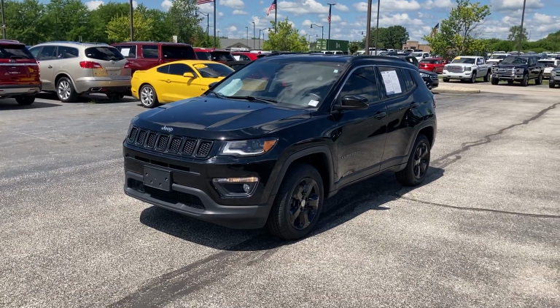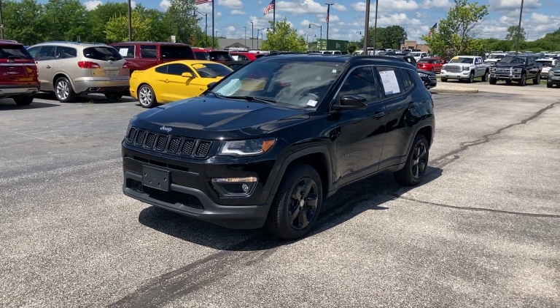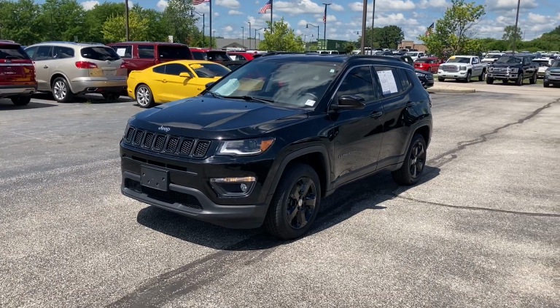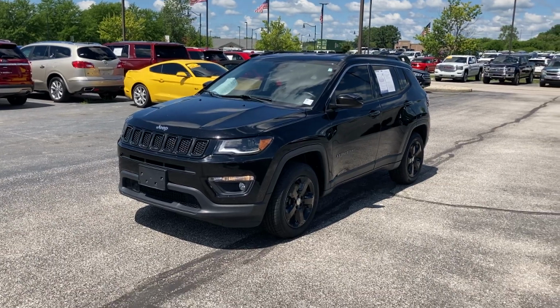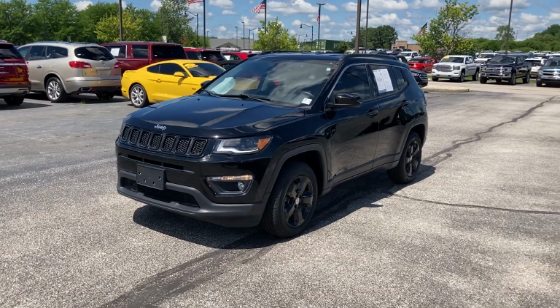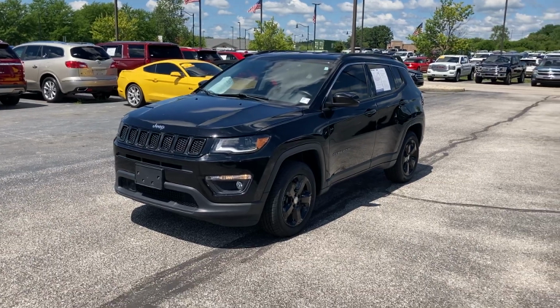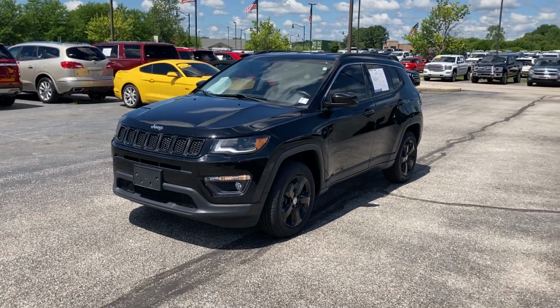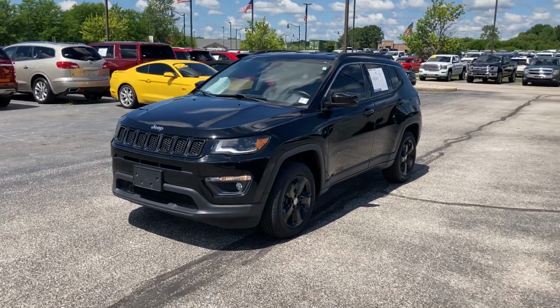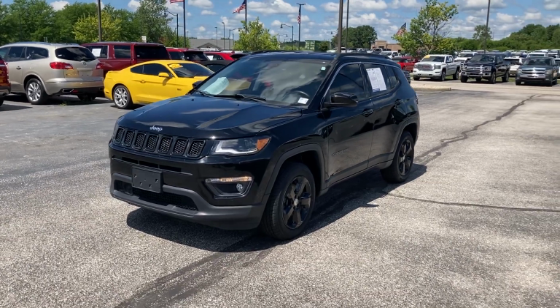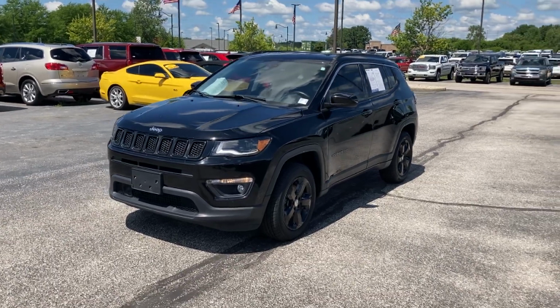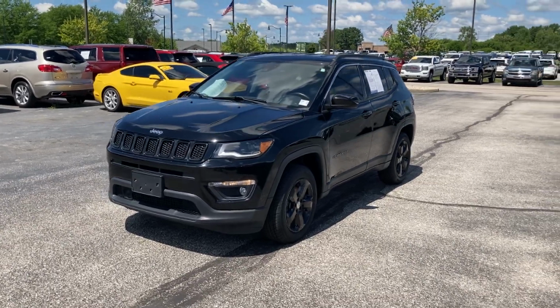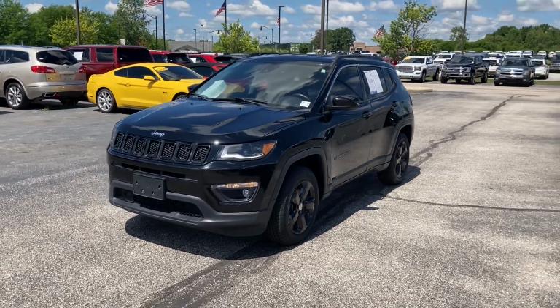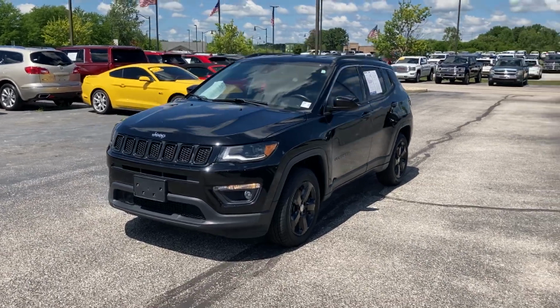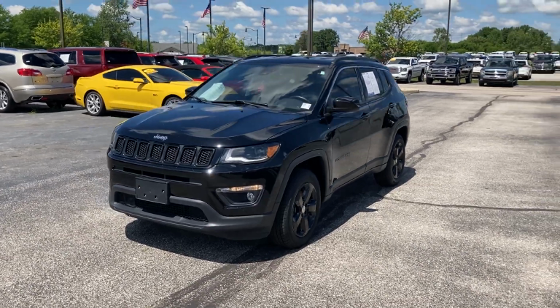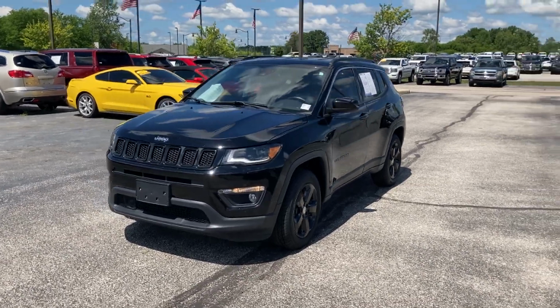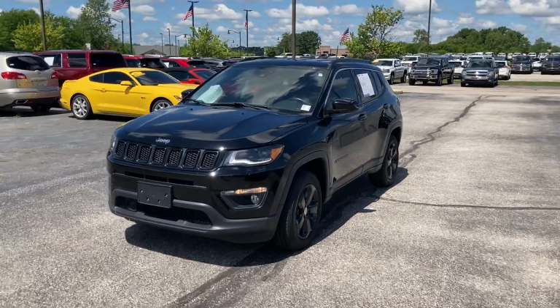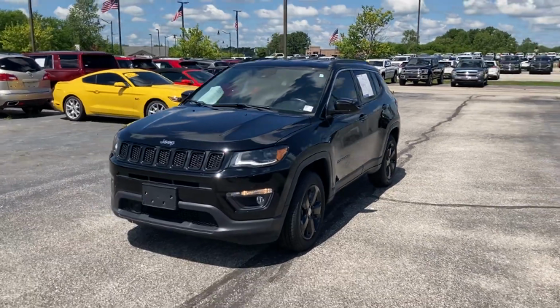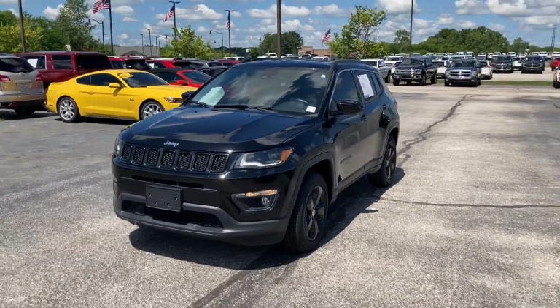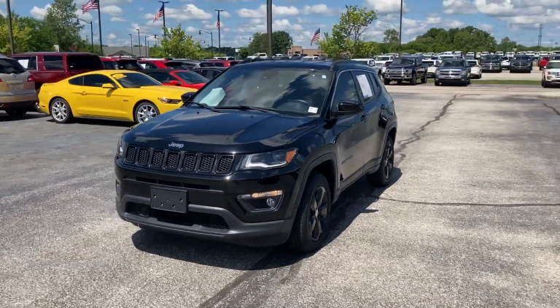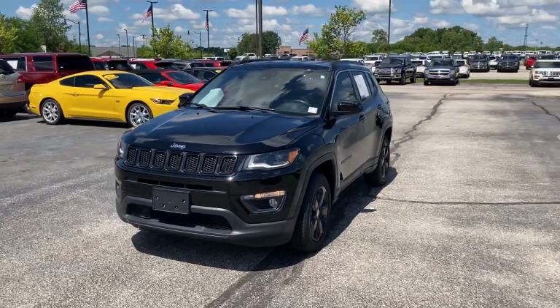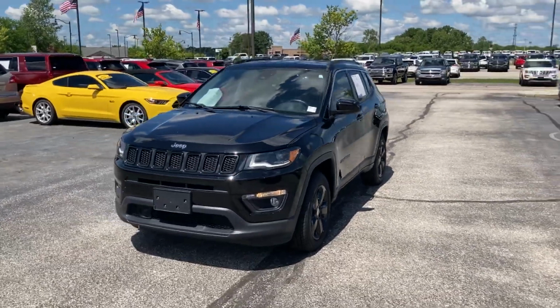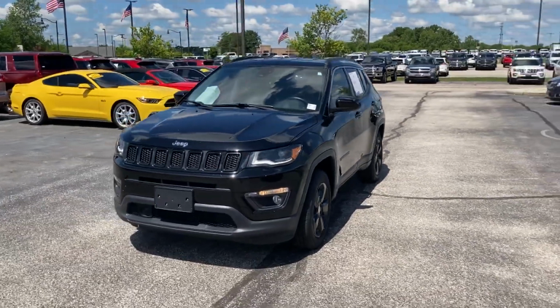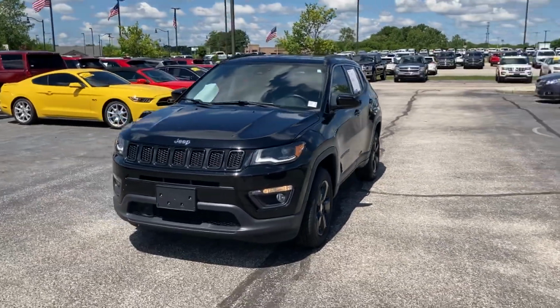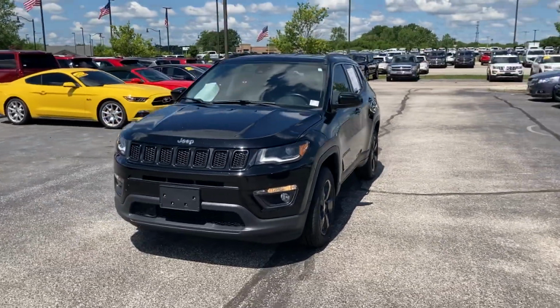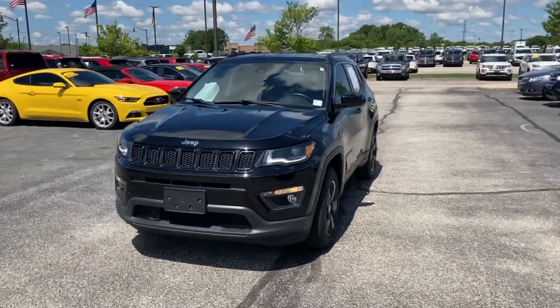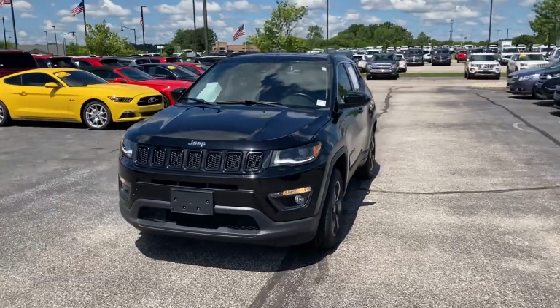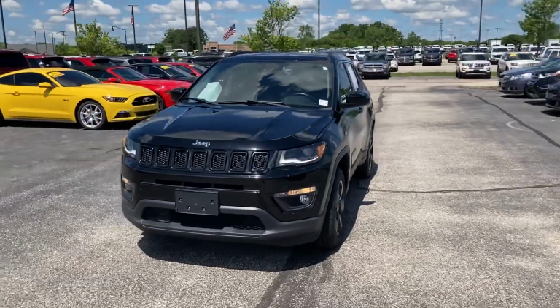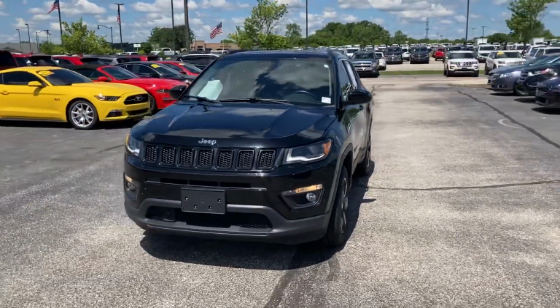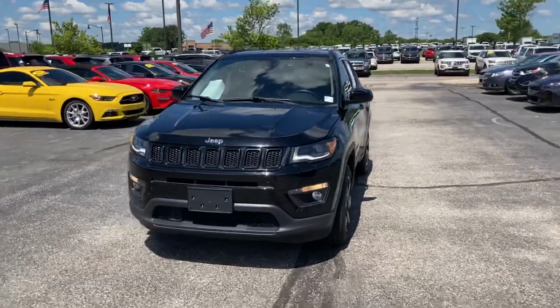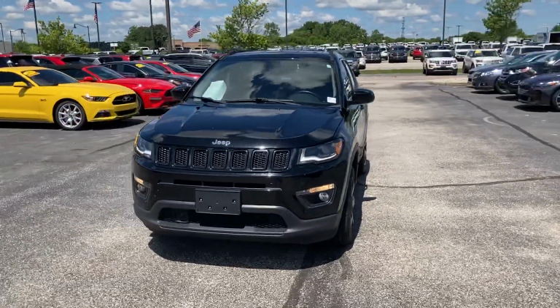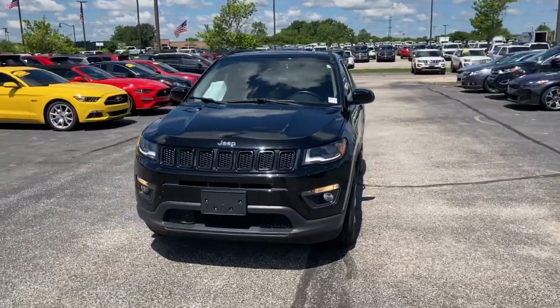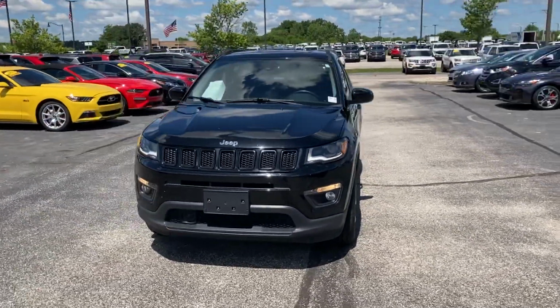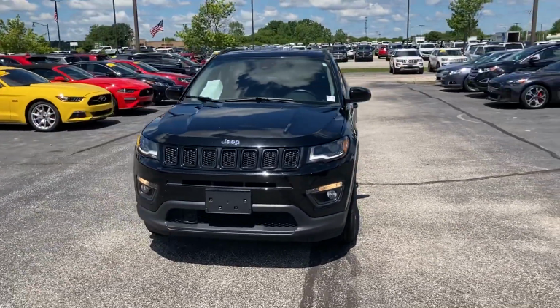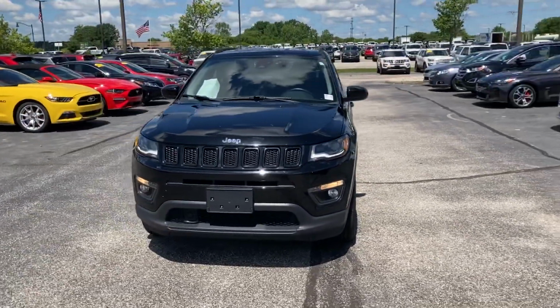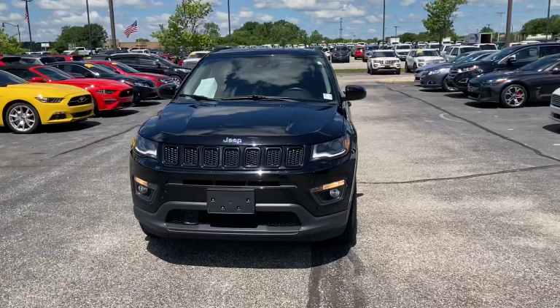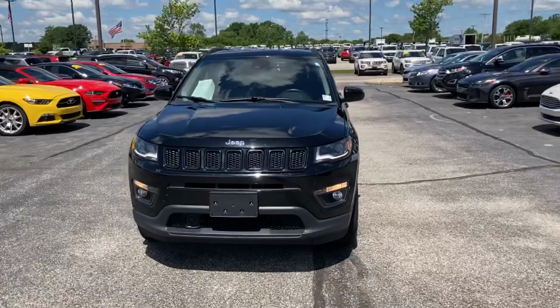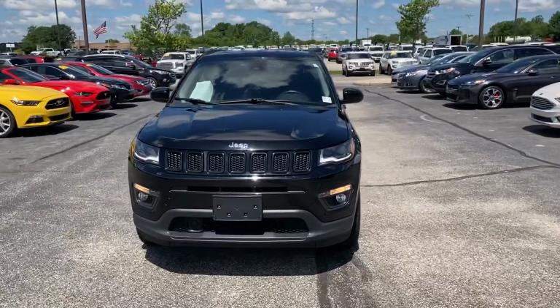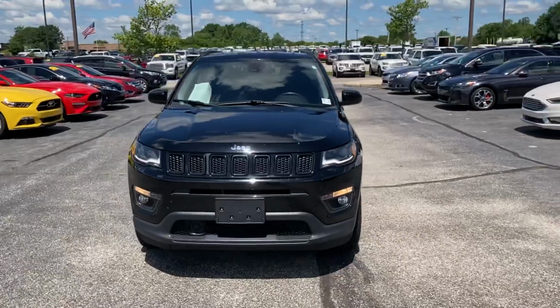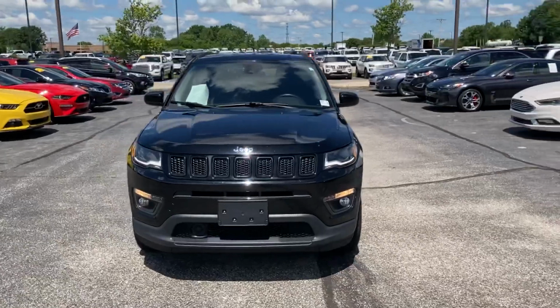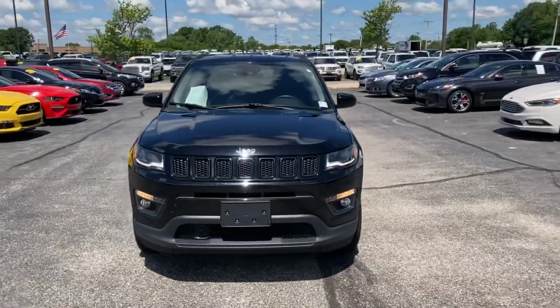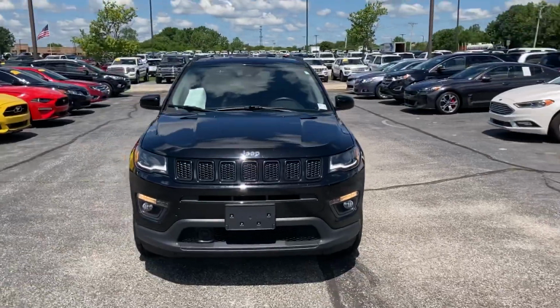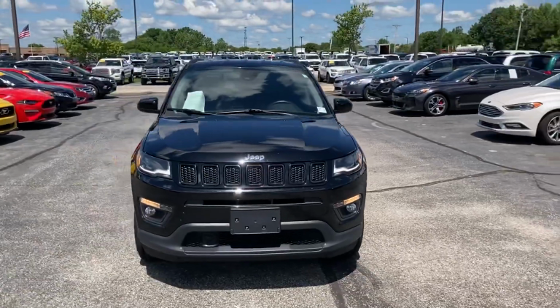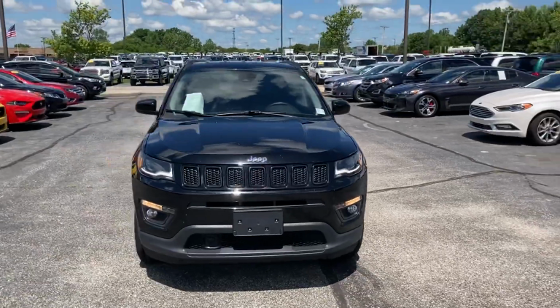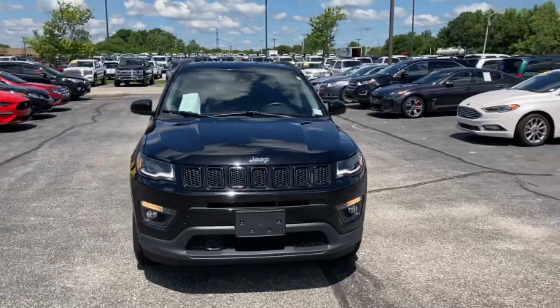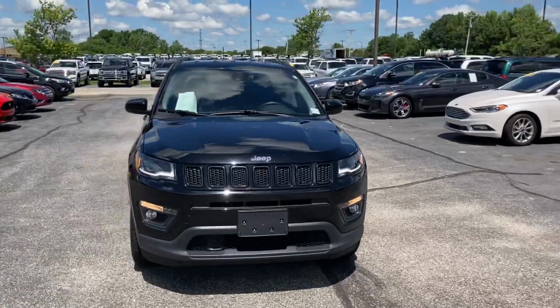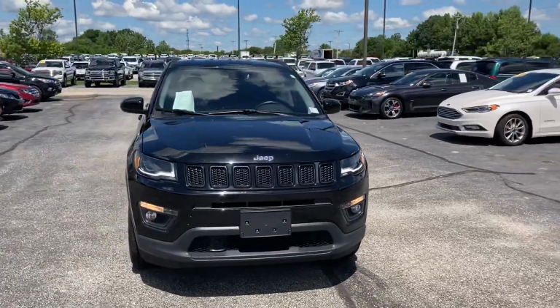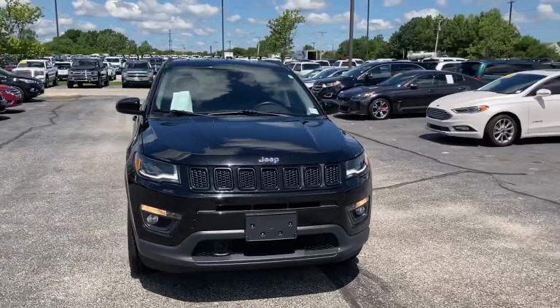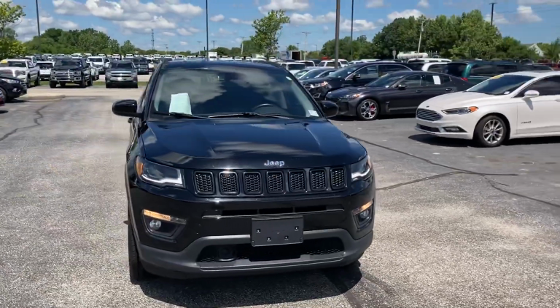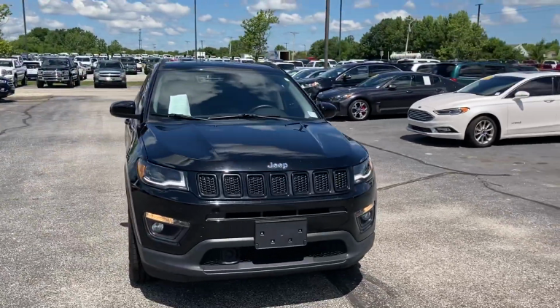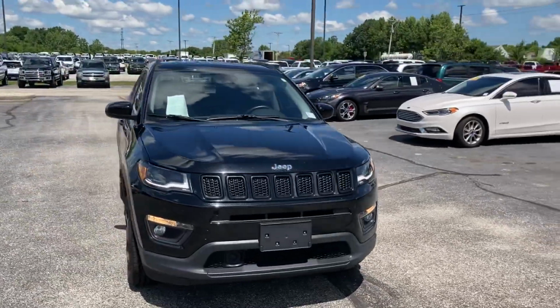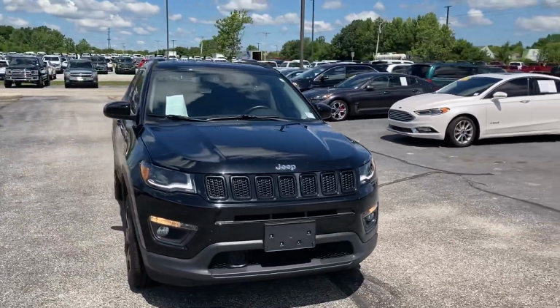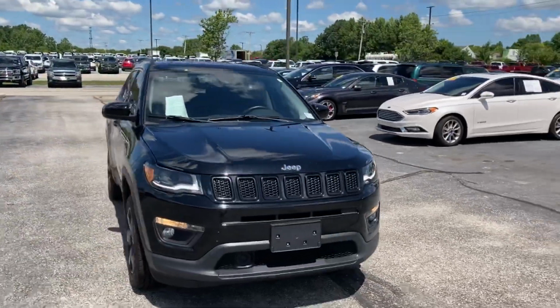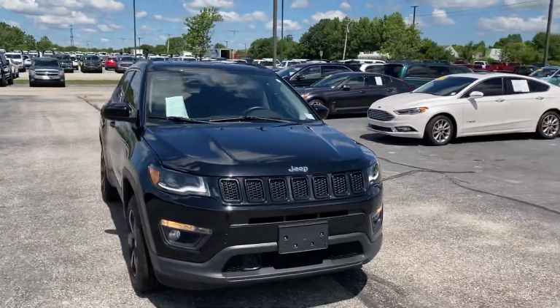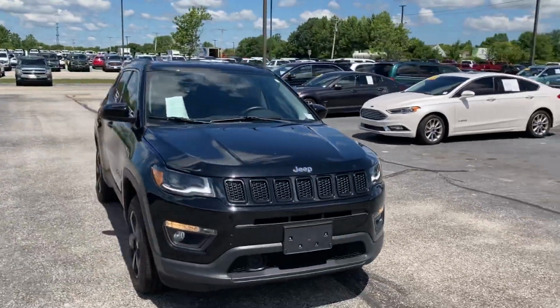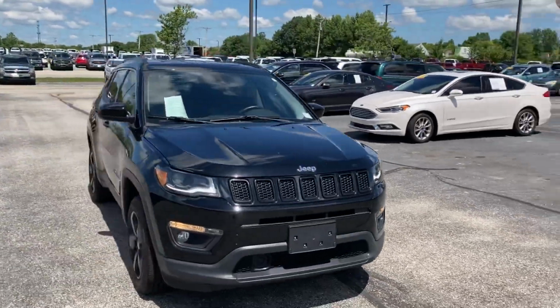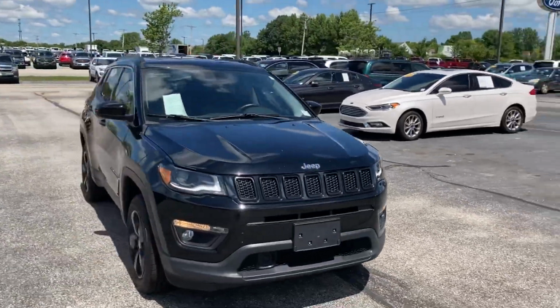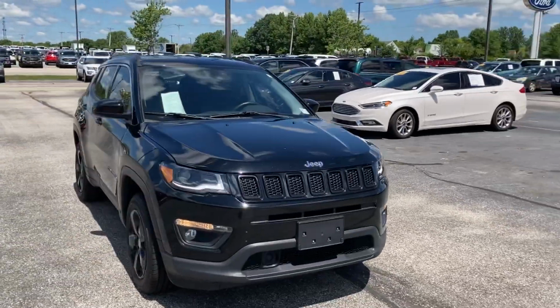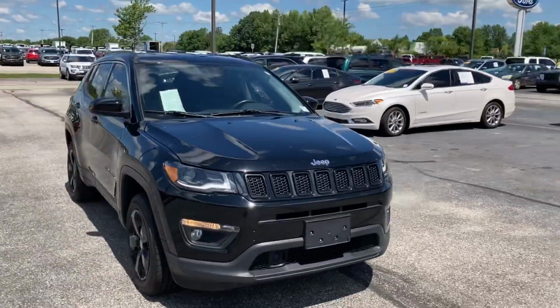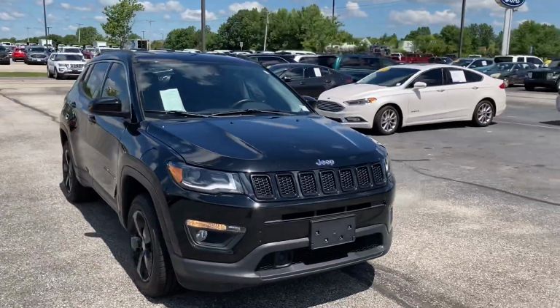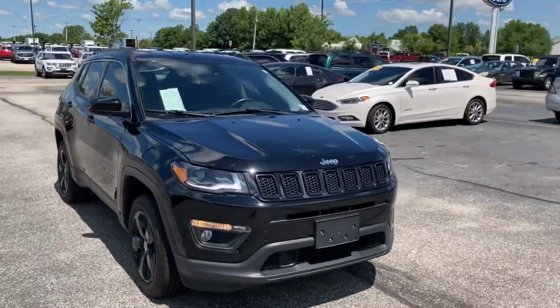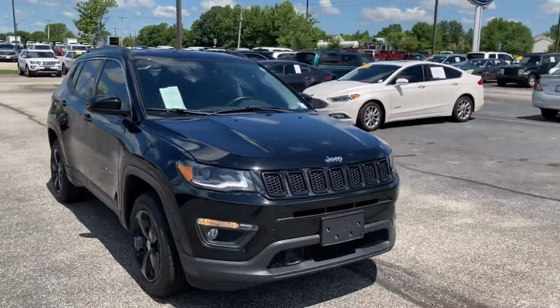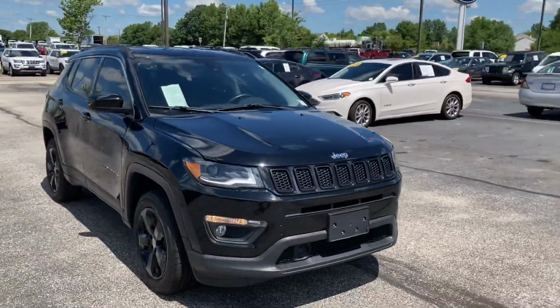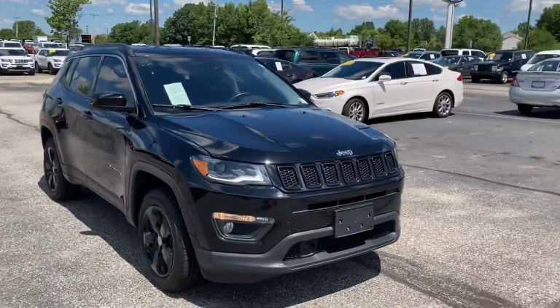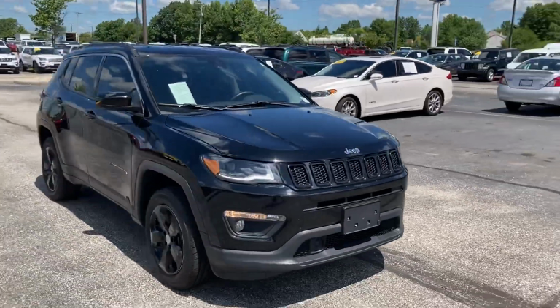Hi, this is Chris Dillon over at Bill Estes Ford. Thought I'd make a little video for you so you could see what the Jeep looks like — sometimes it's a little better than the static photos.